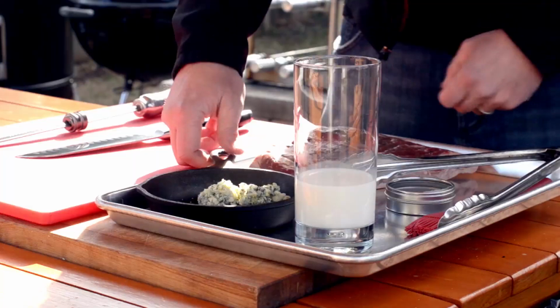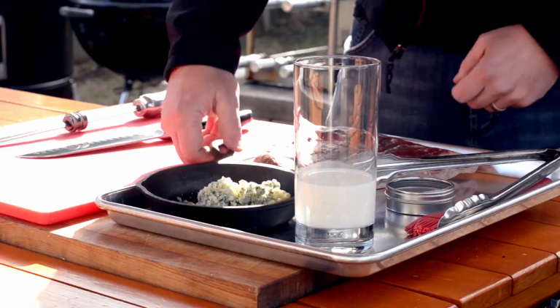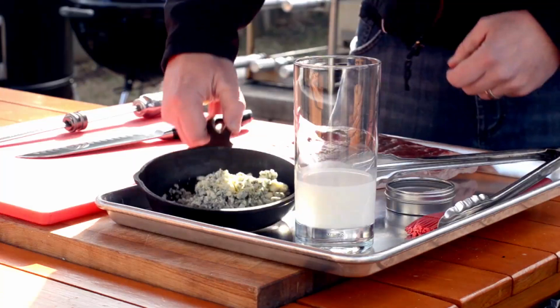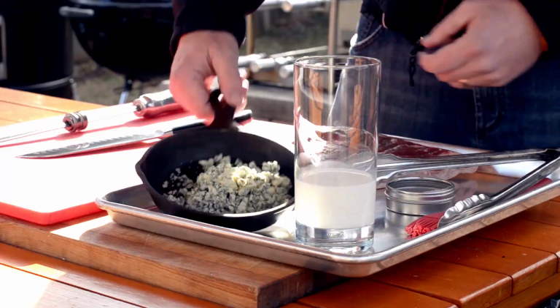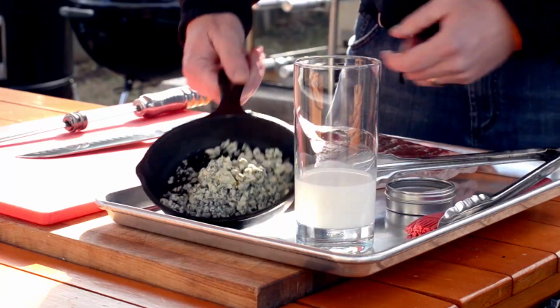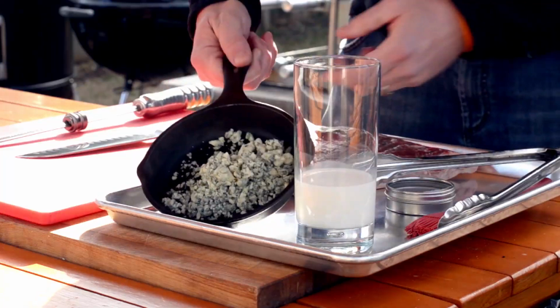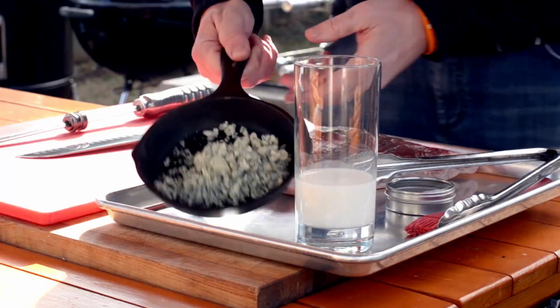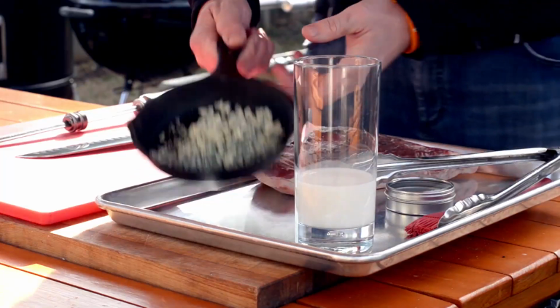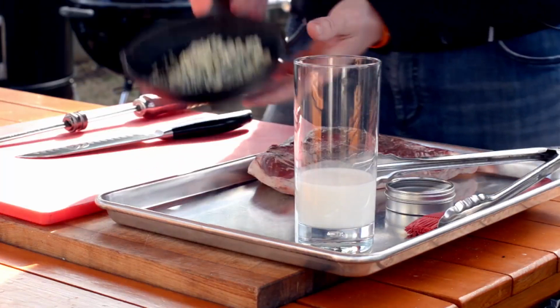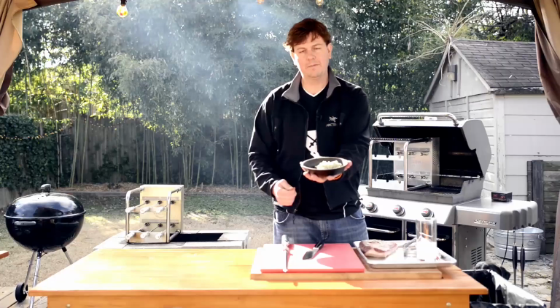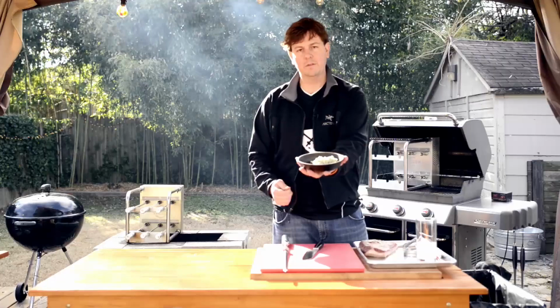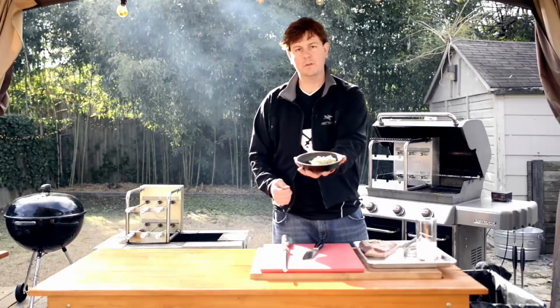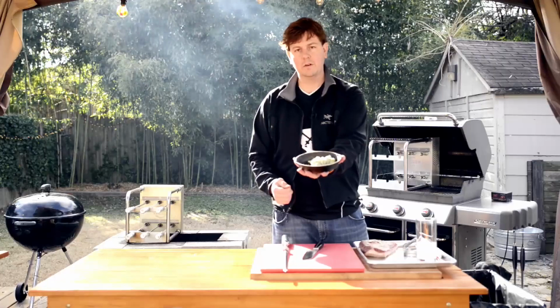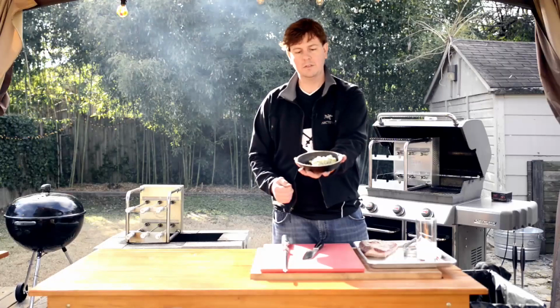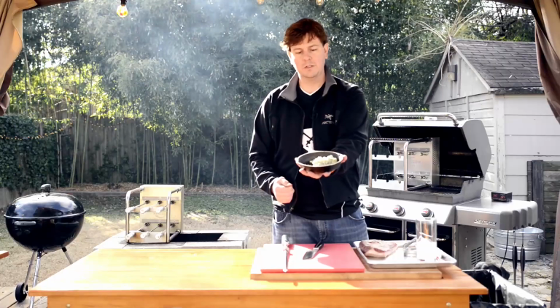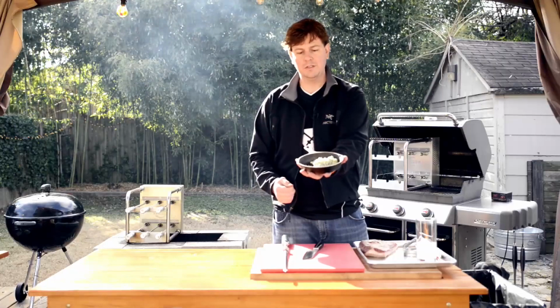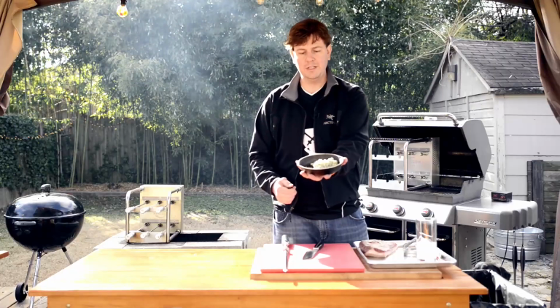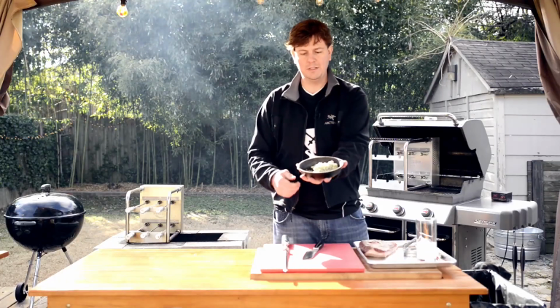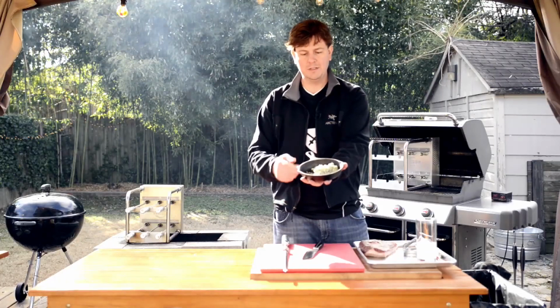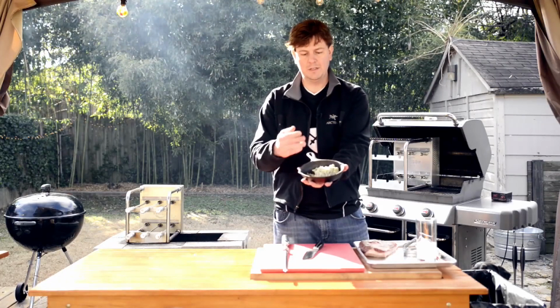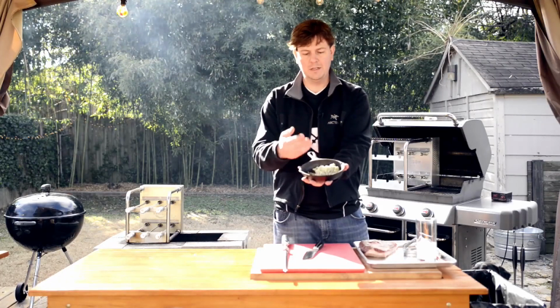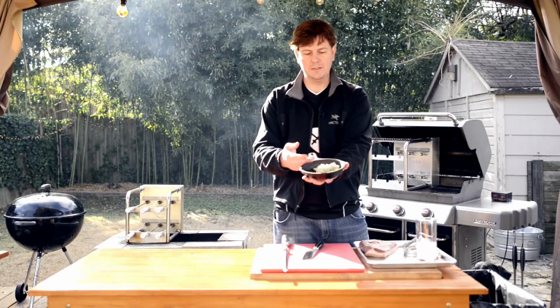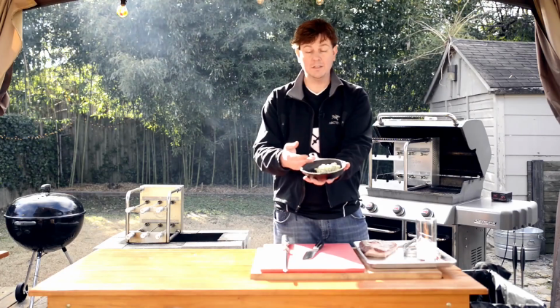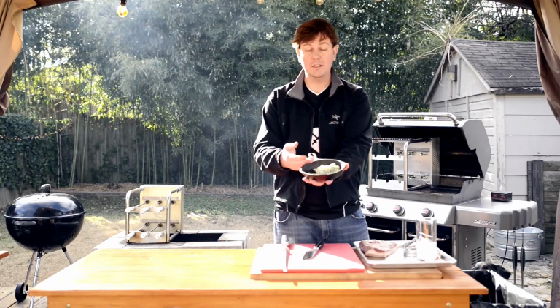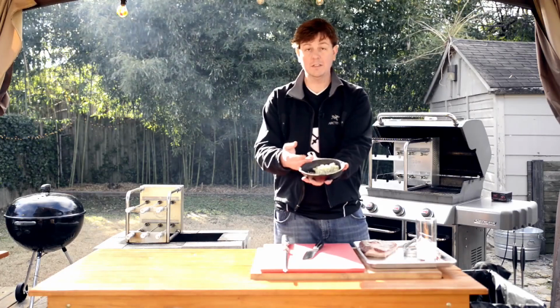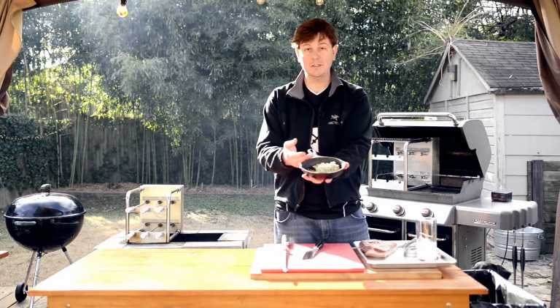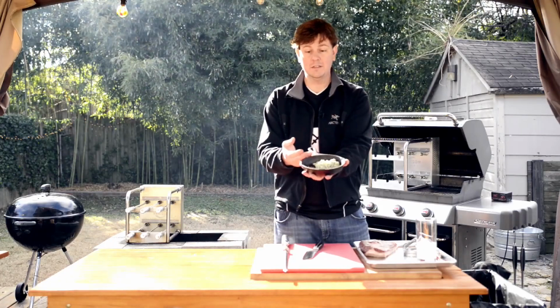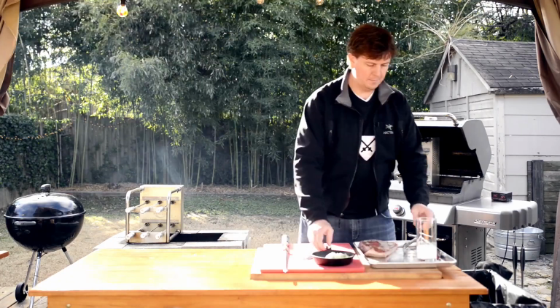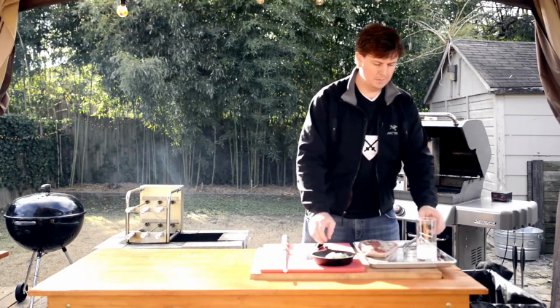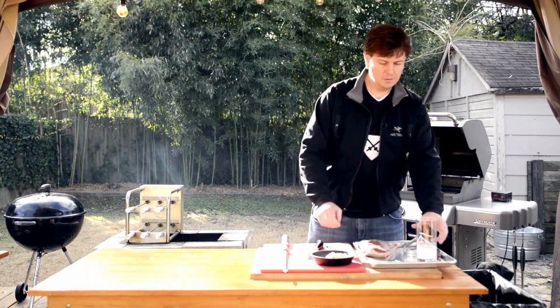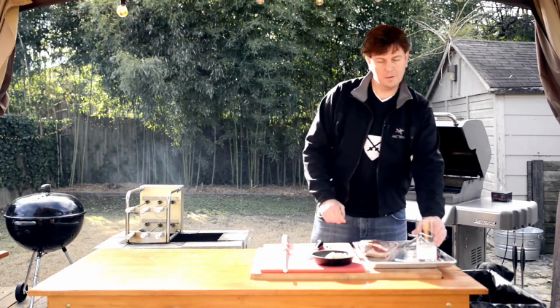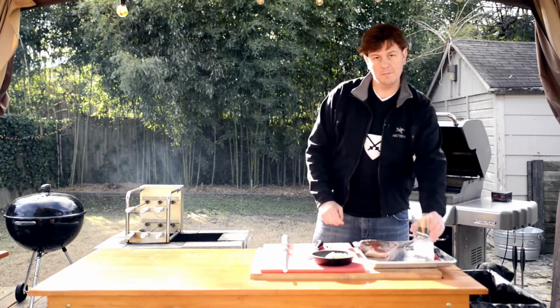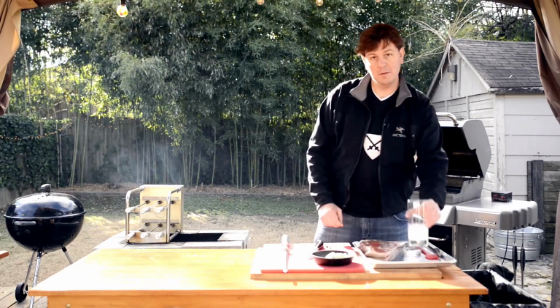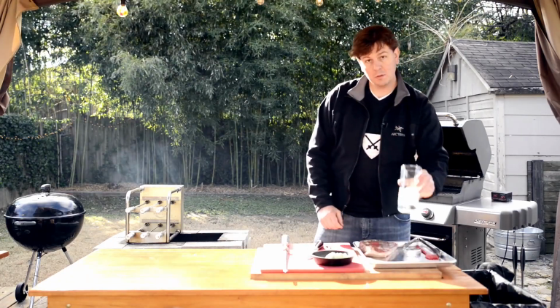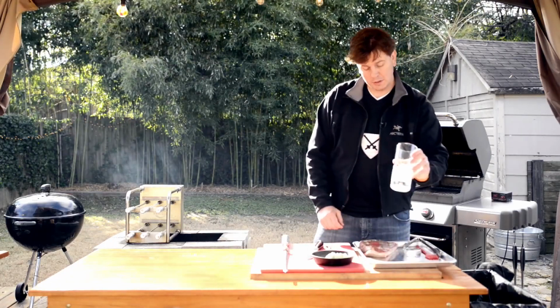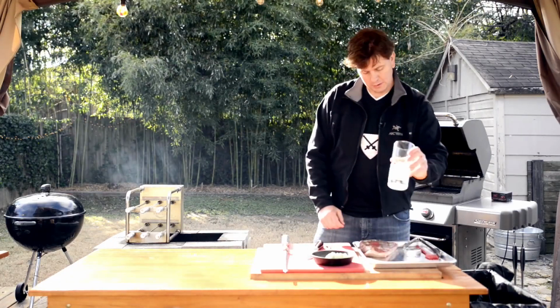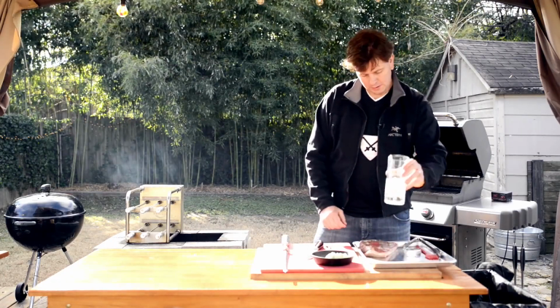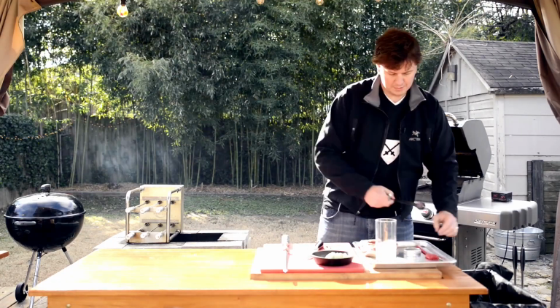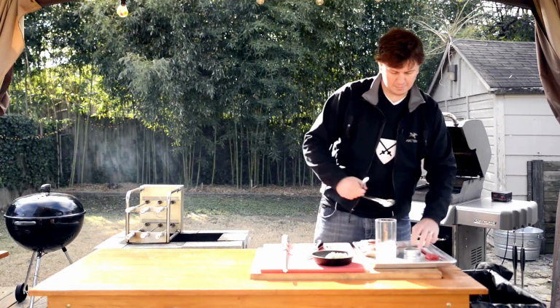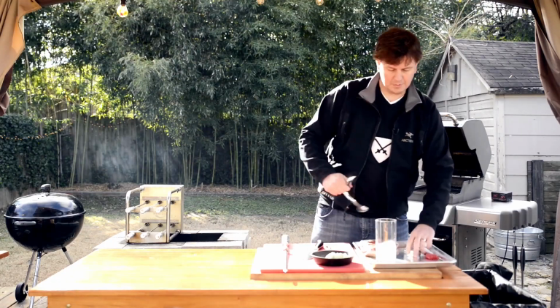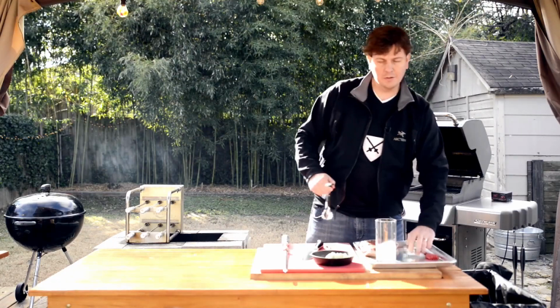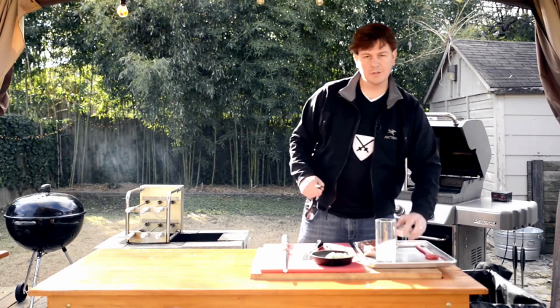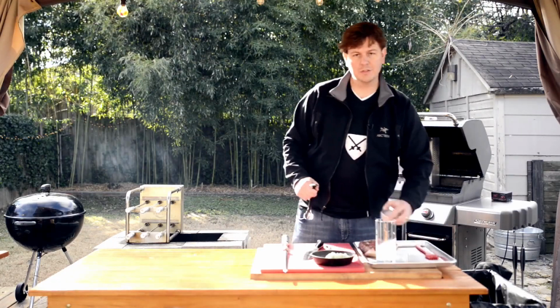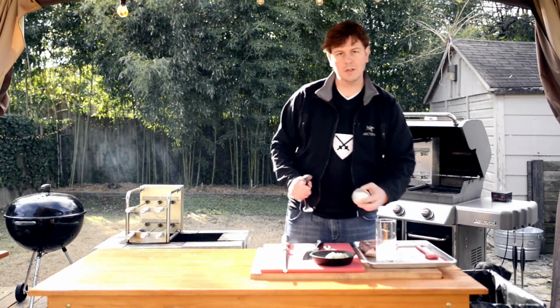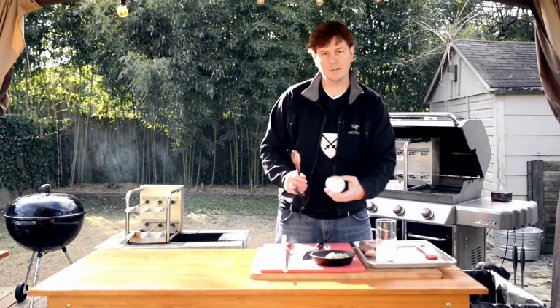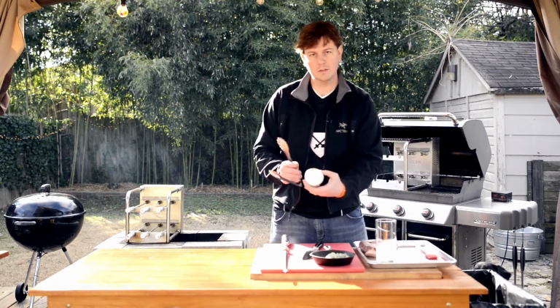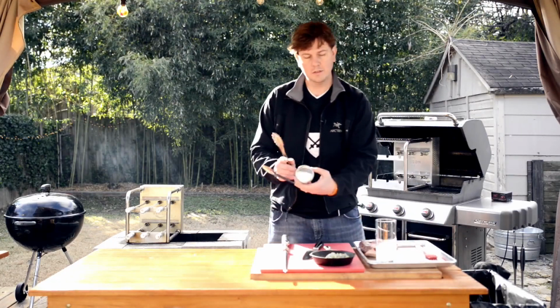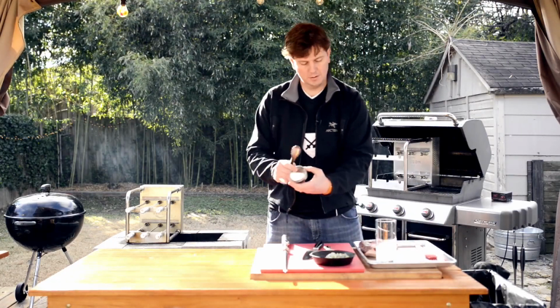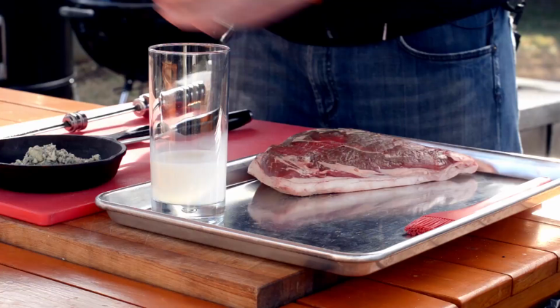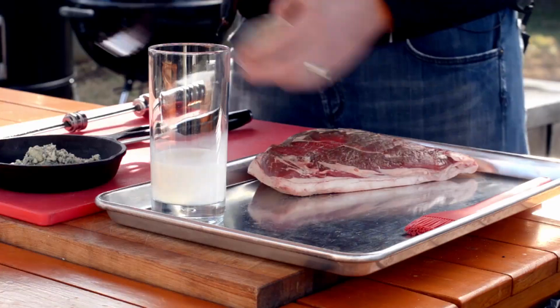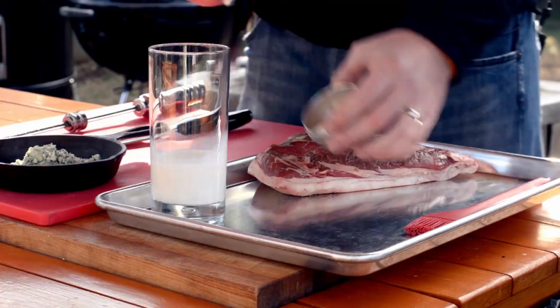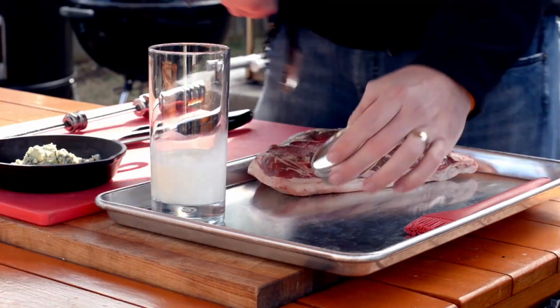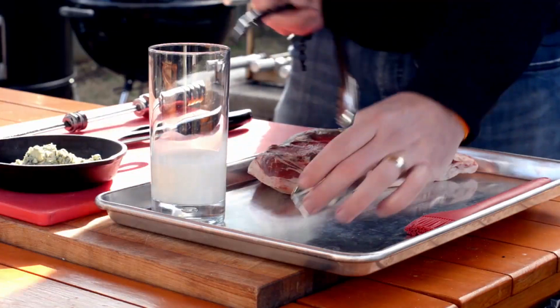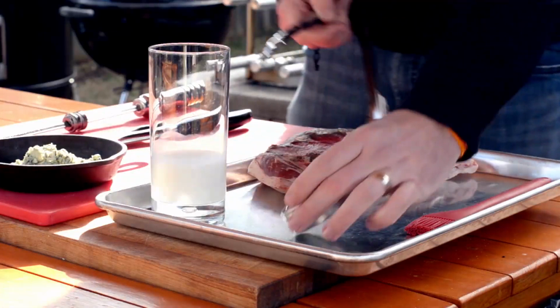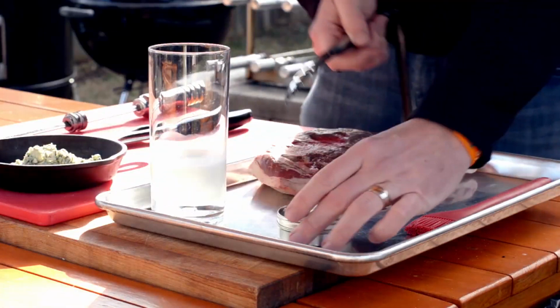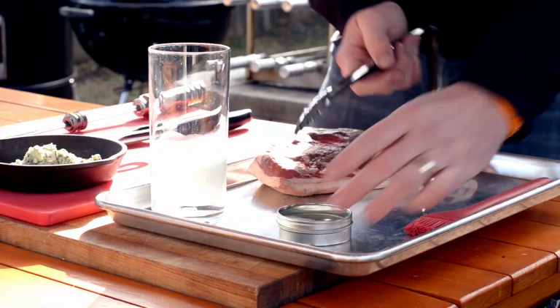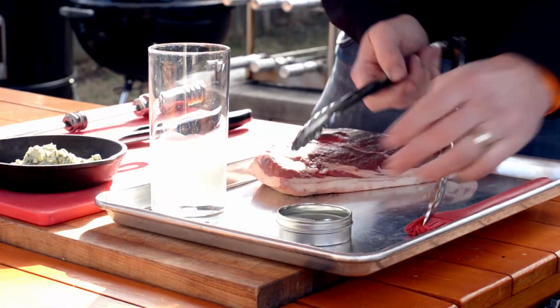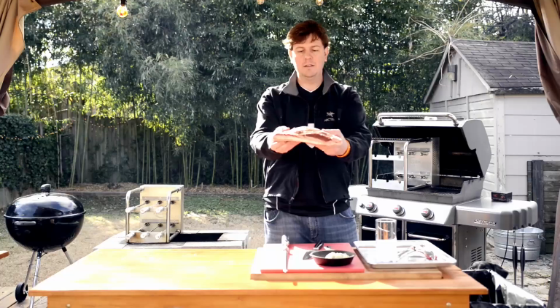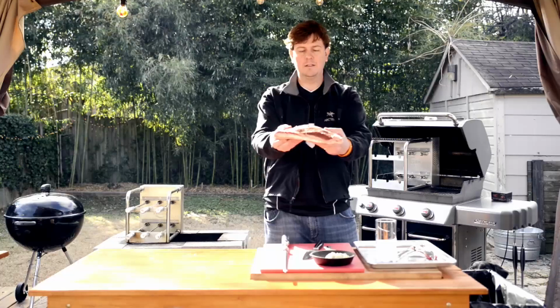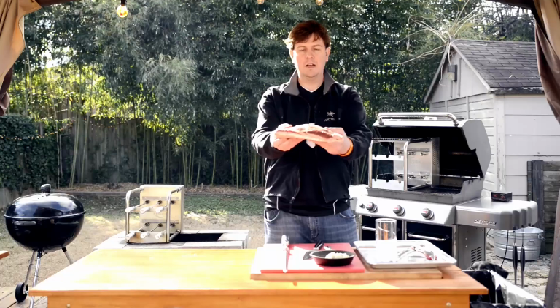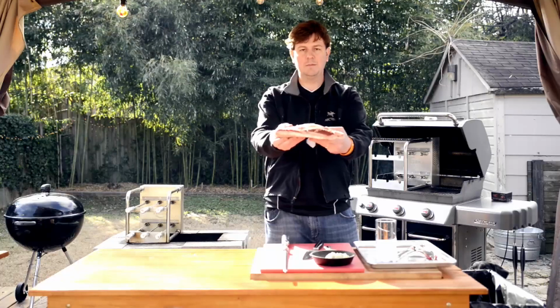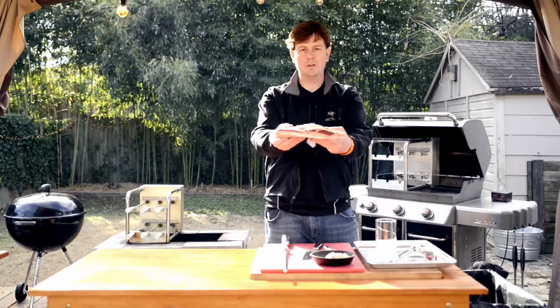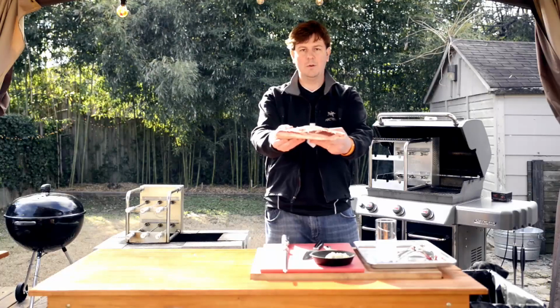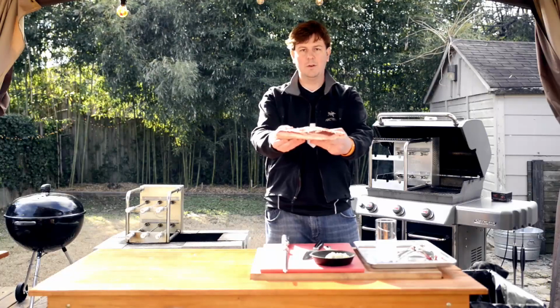First you start off with a handful of gorgonzola cheese and a nice skillet, a little bit of milk, some kosher salt, and of course the top sirloin.